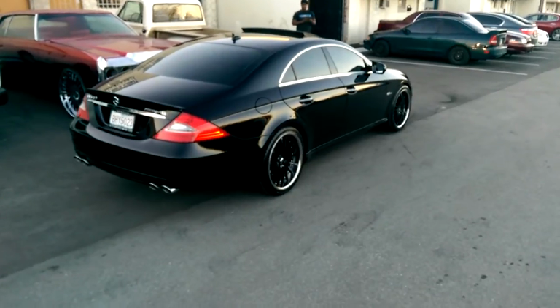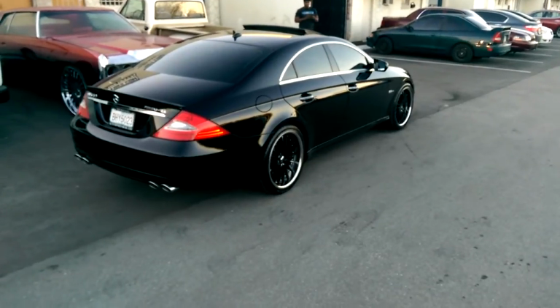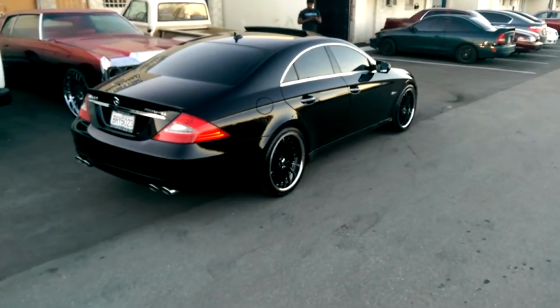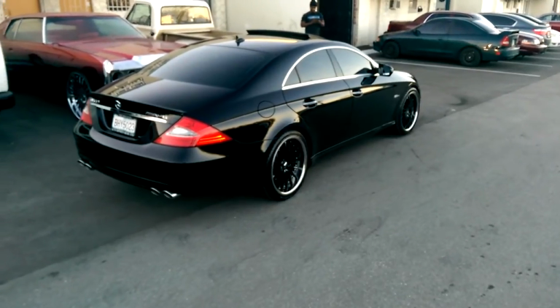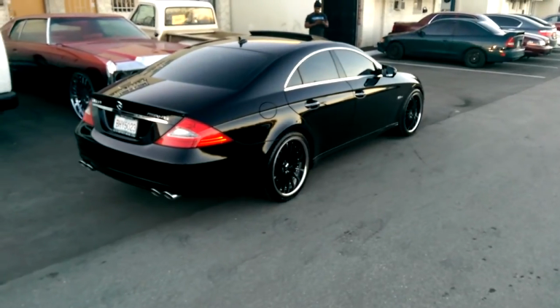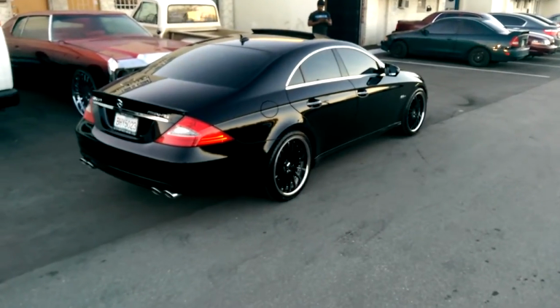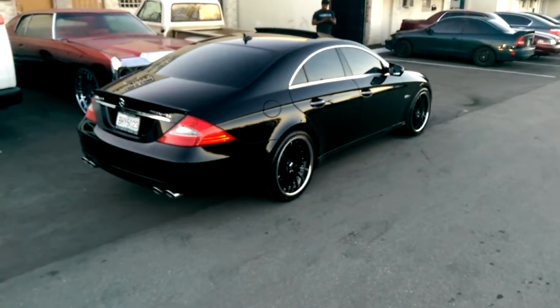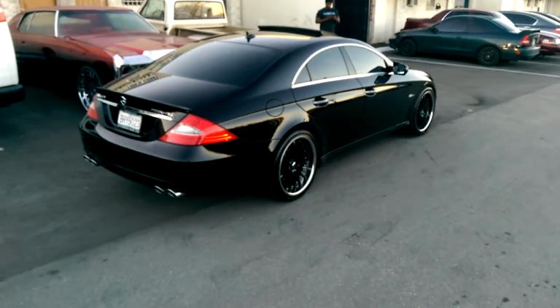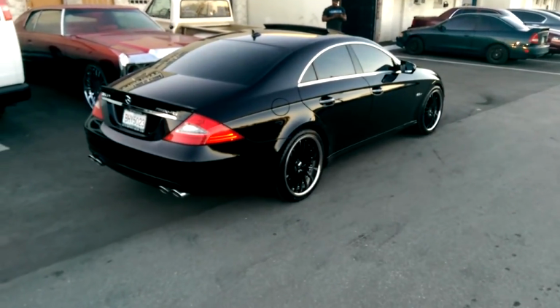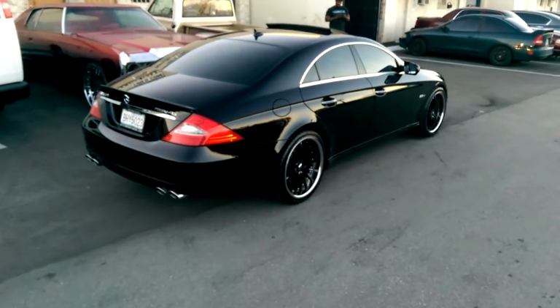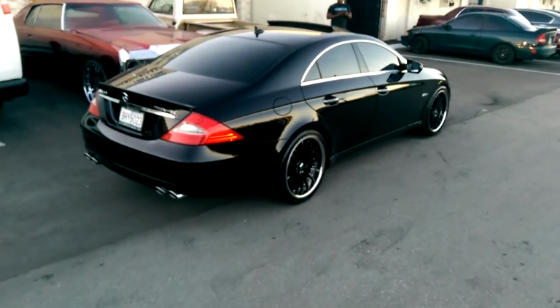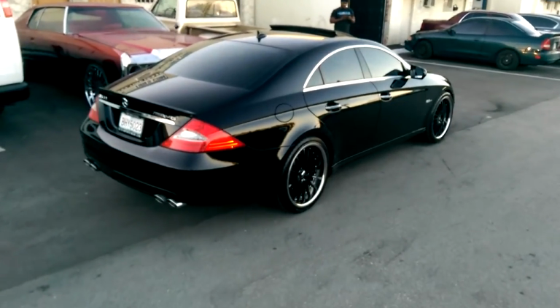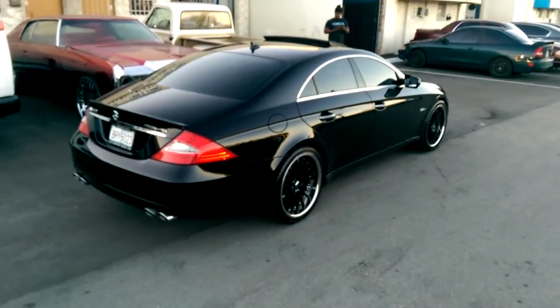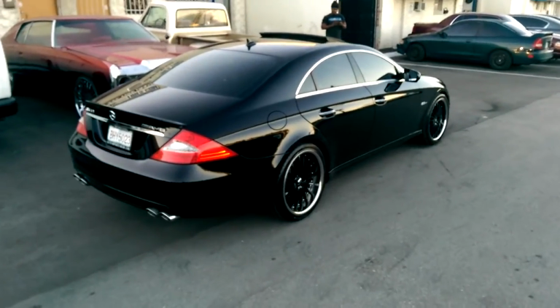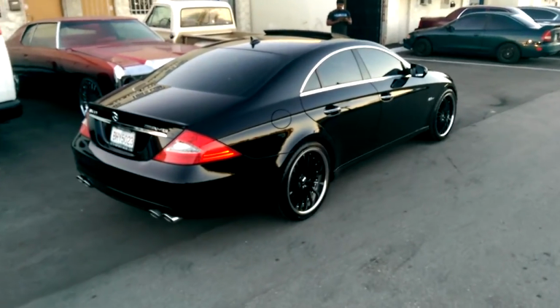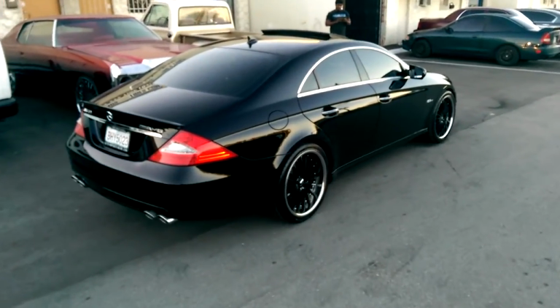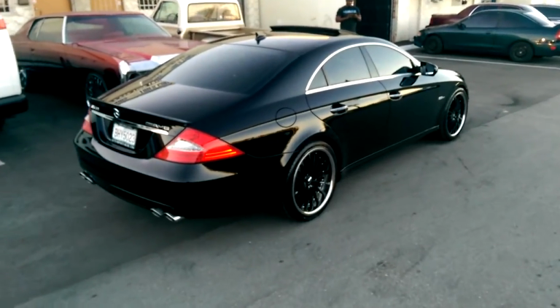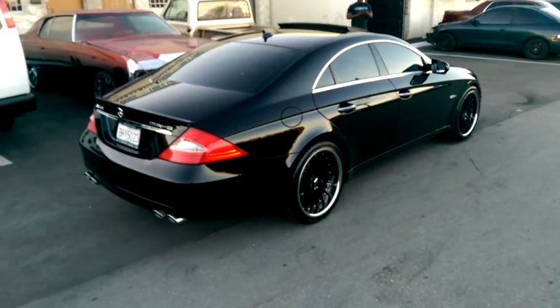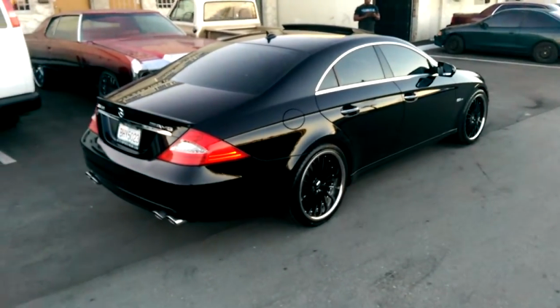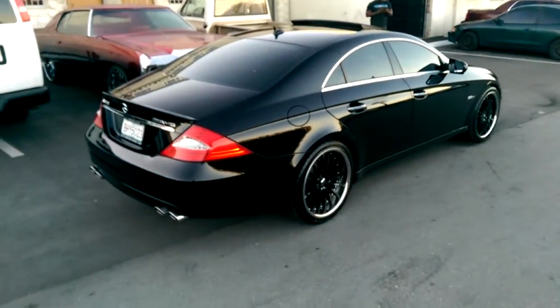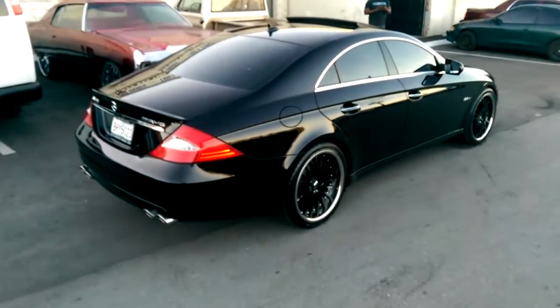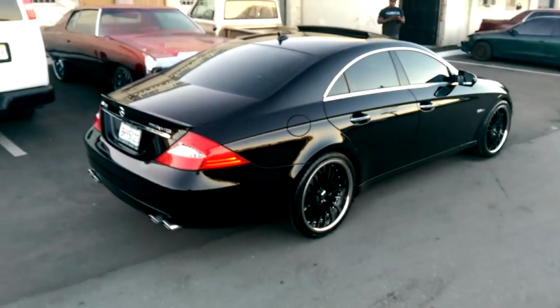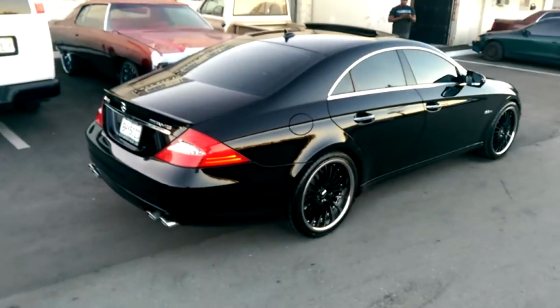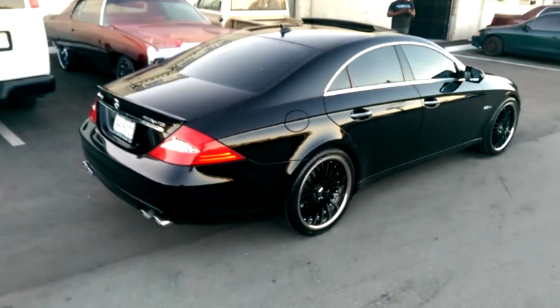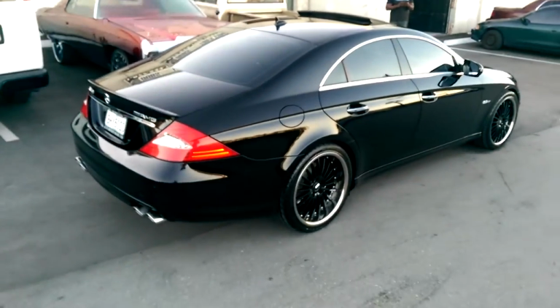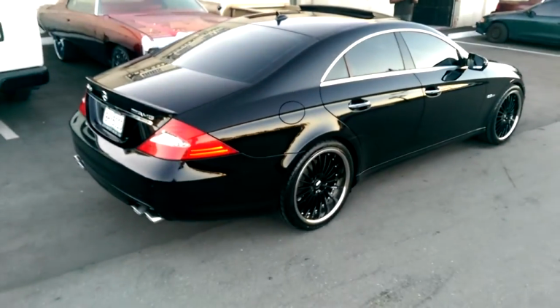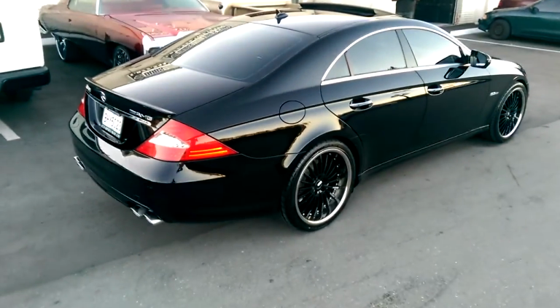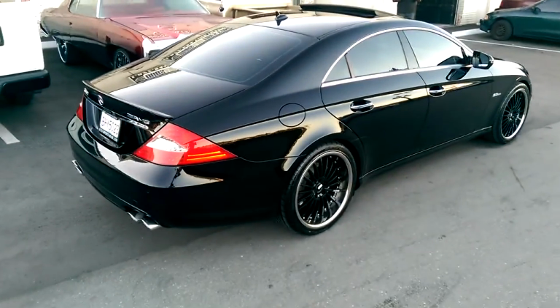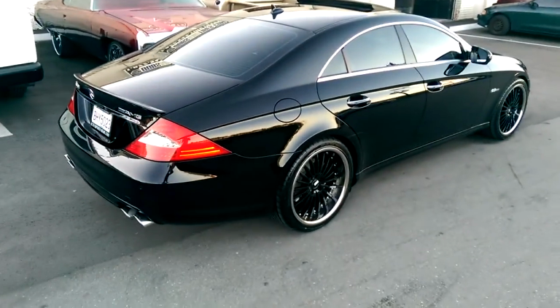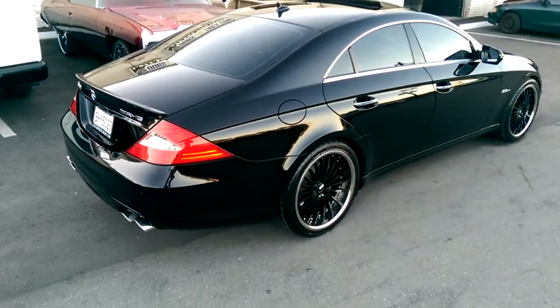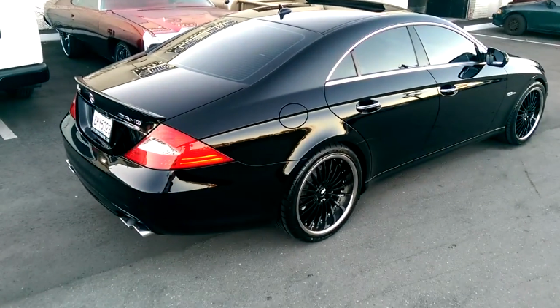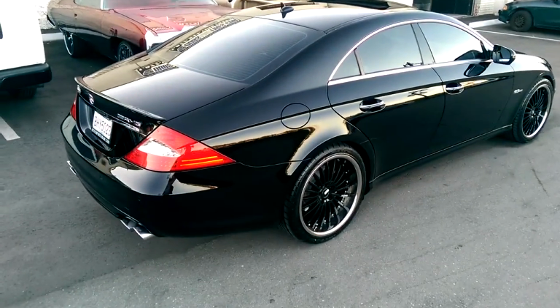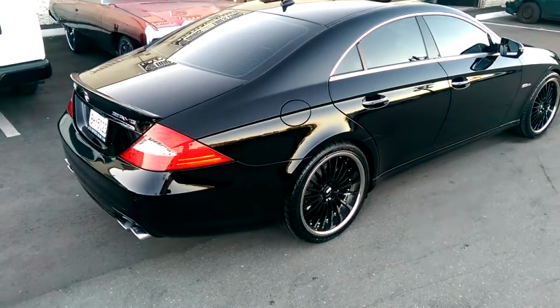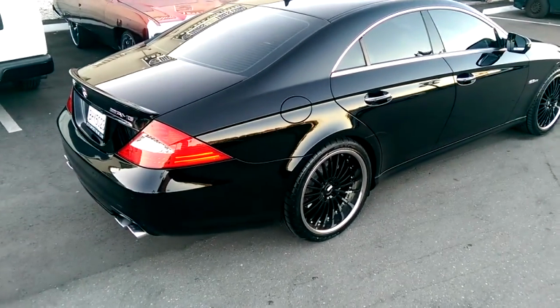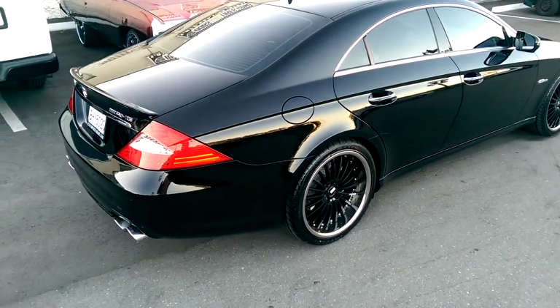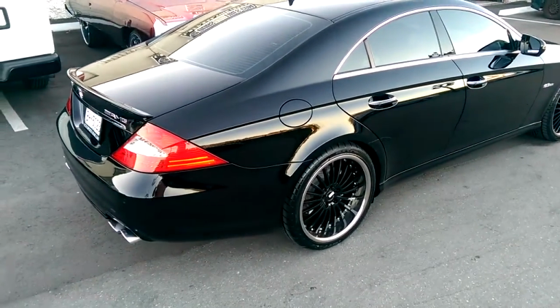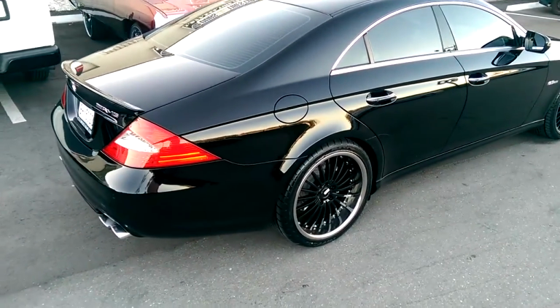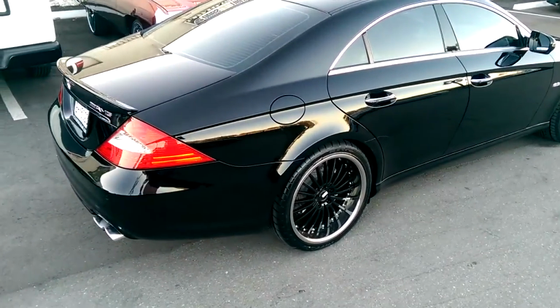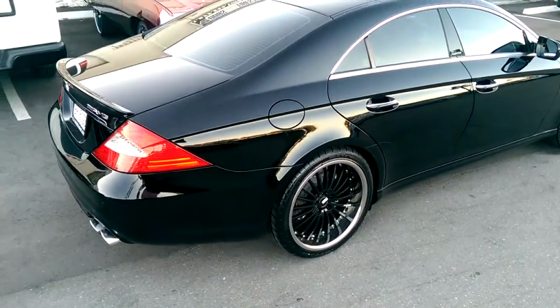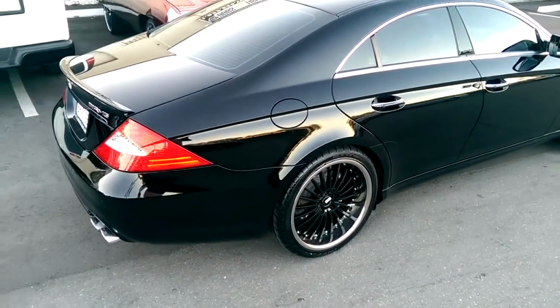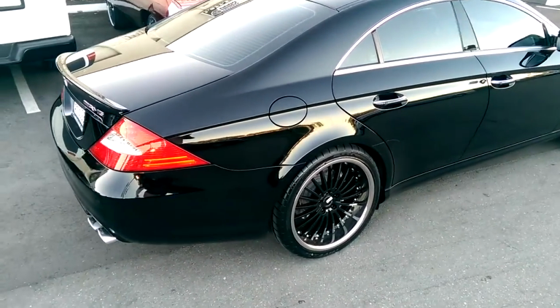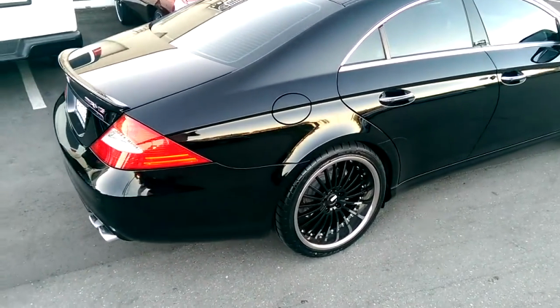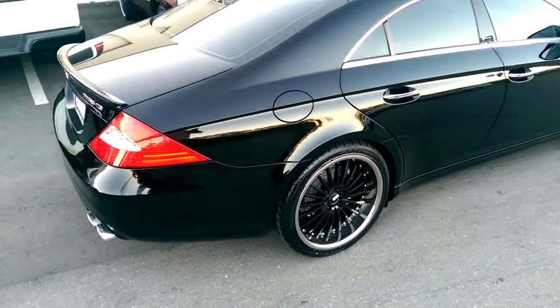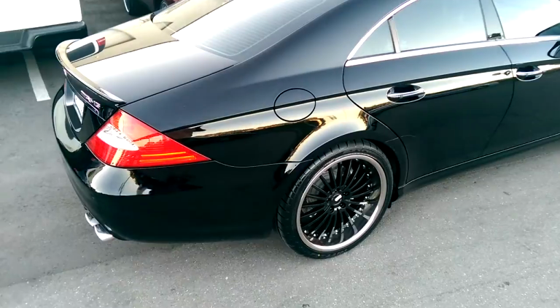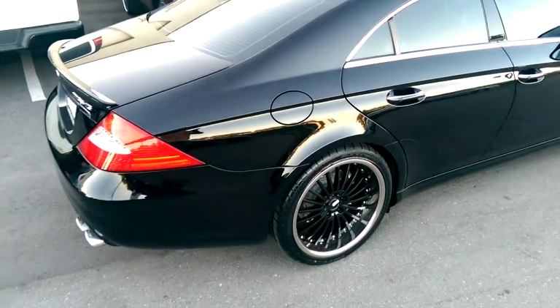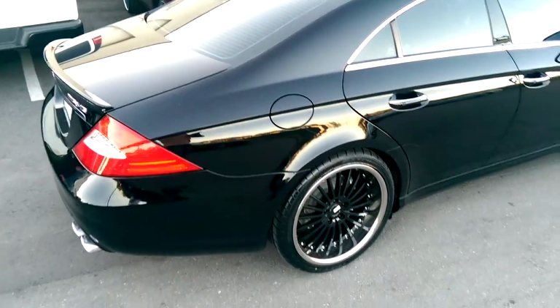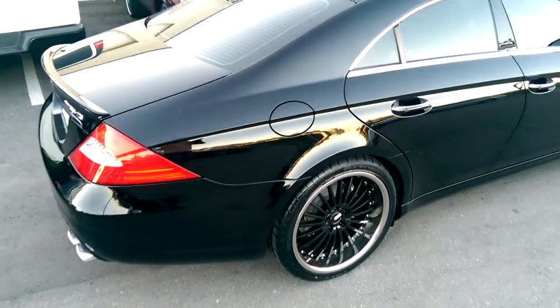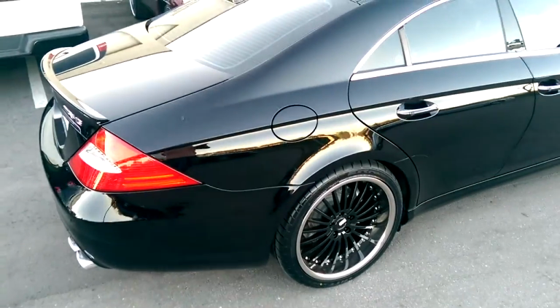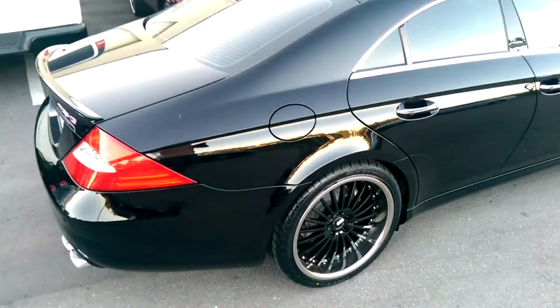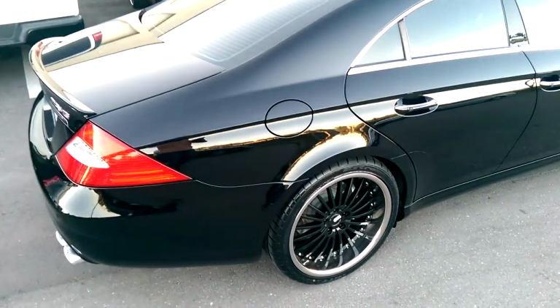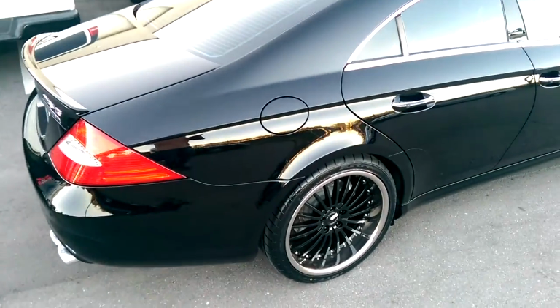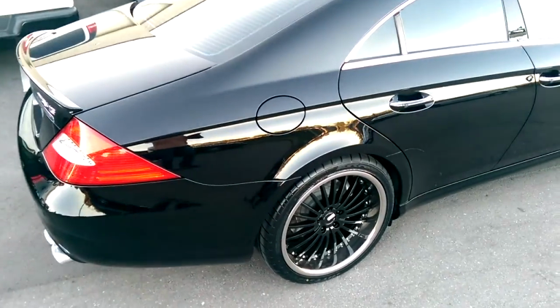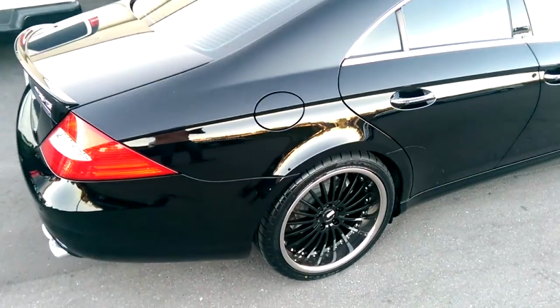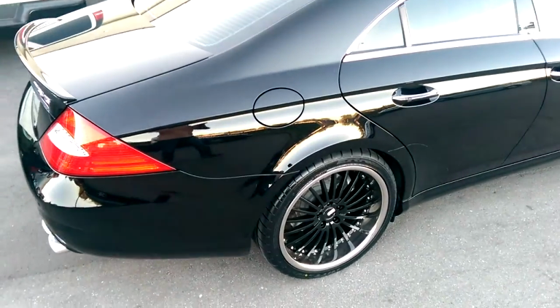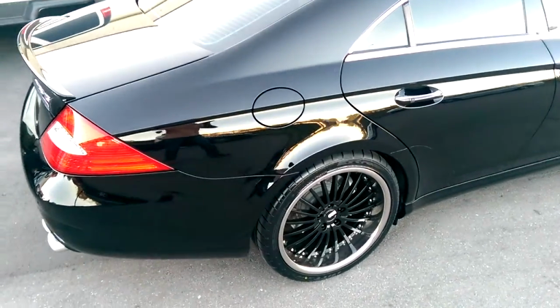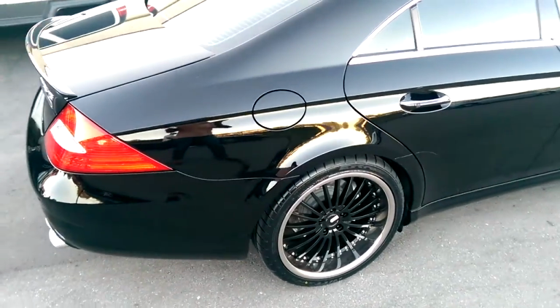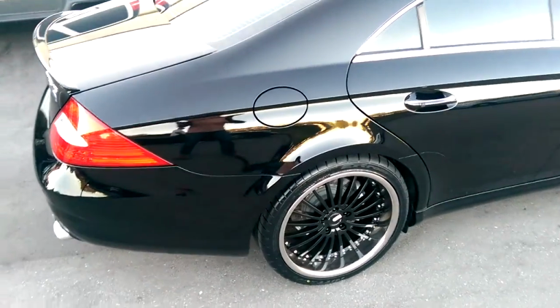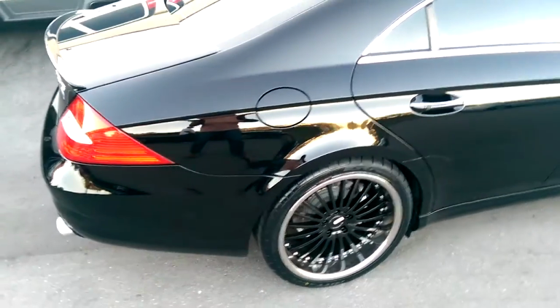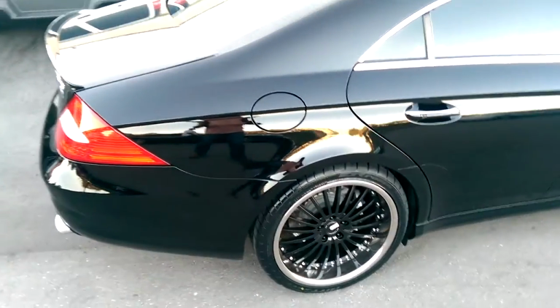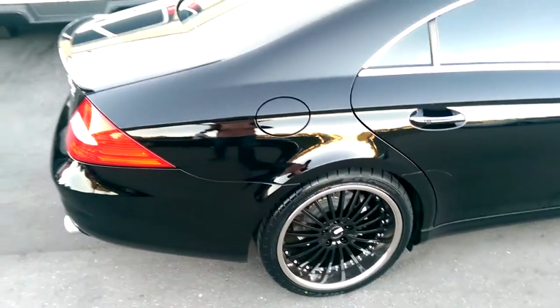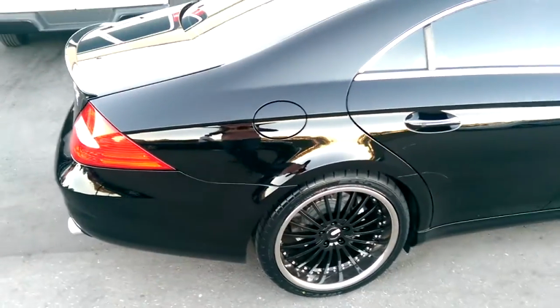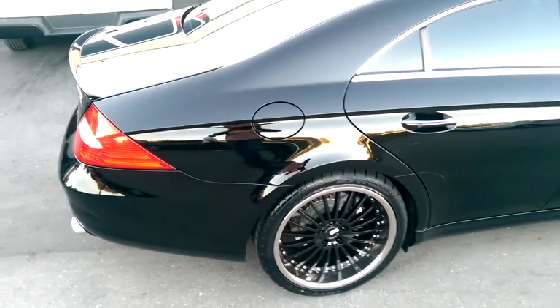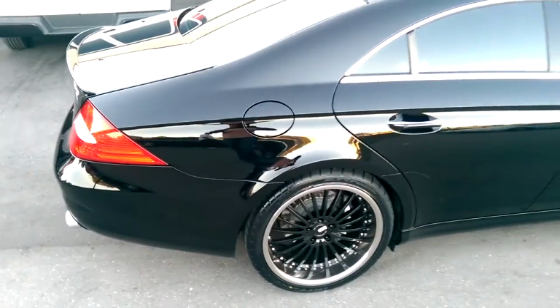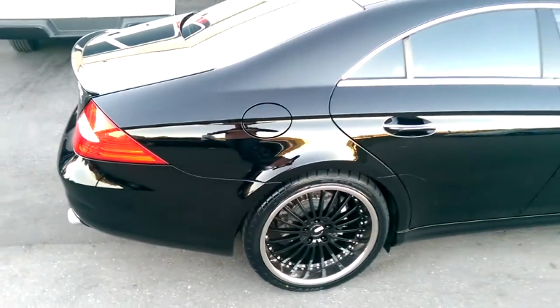This is your boy KB from Doves and Tires TV at dovesandtires.com and we're looking at a 2009 CLS 63.